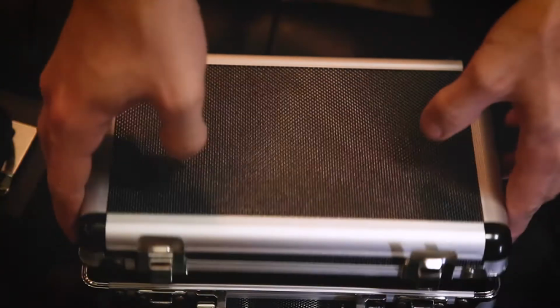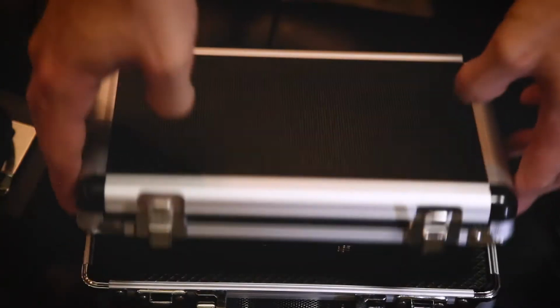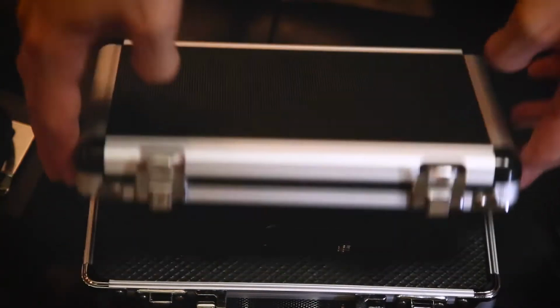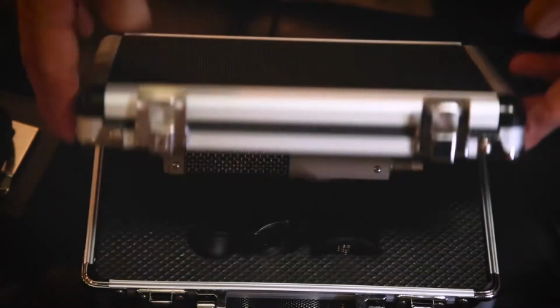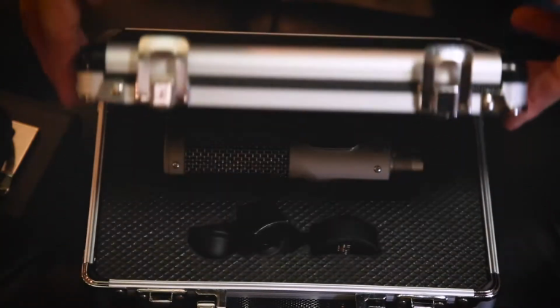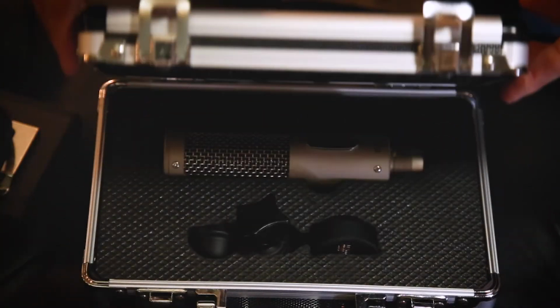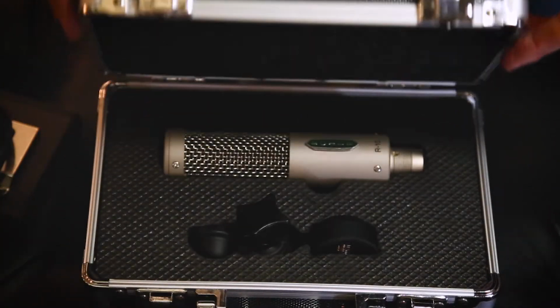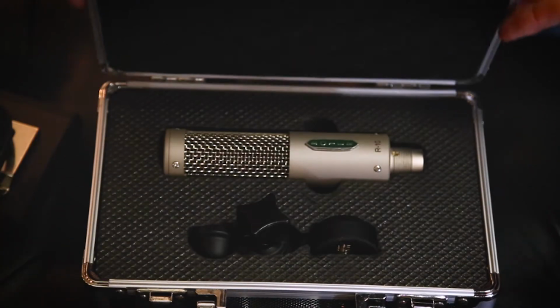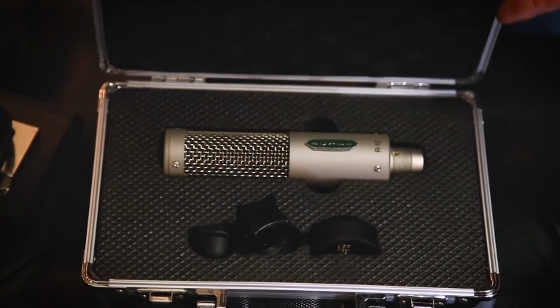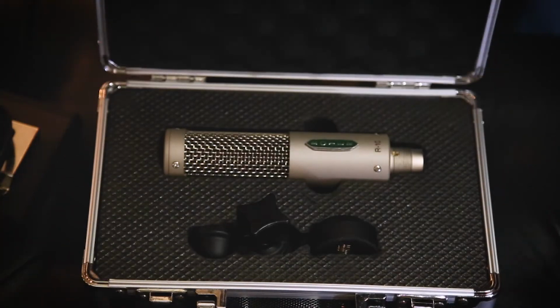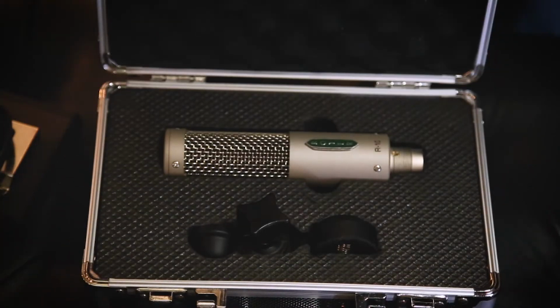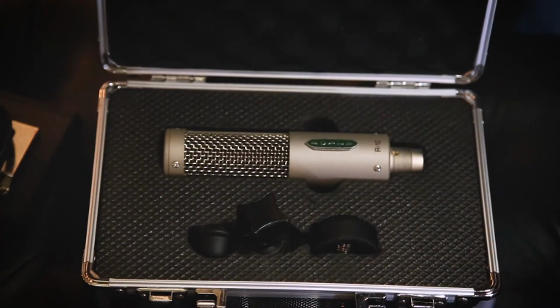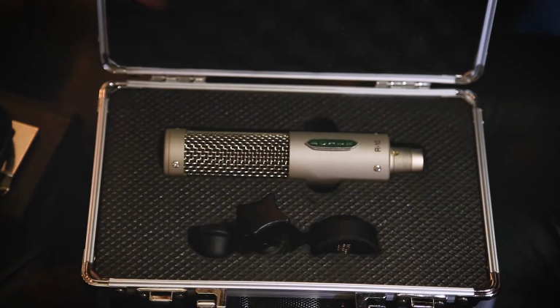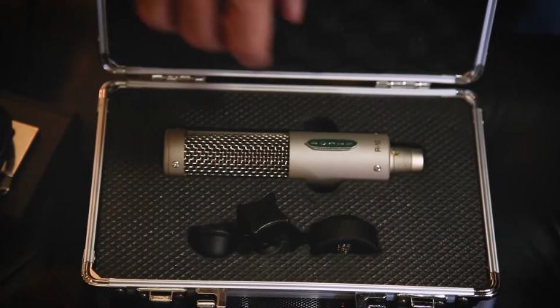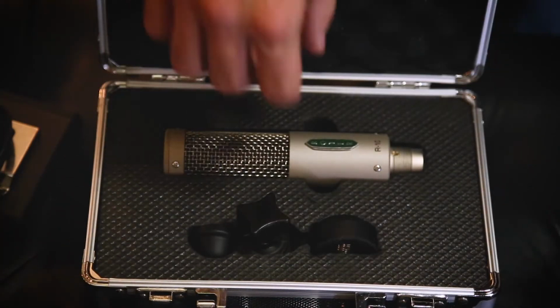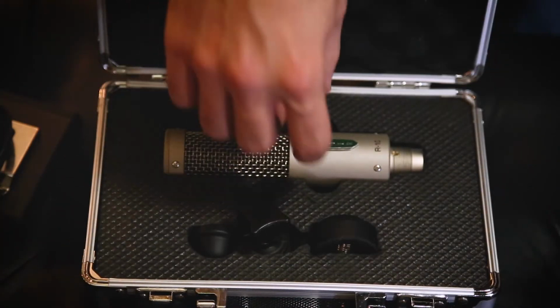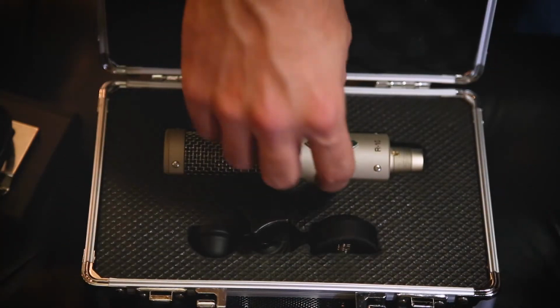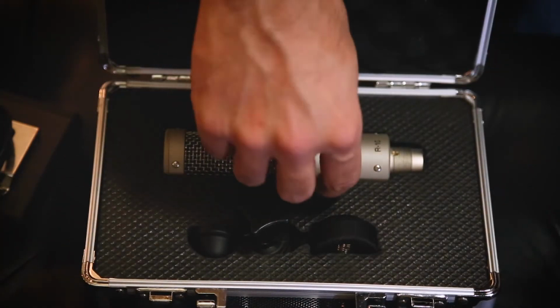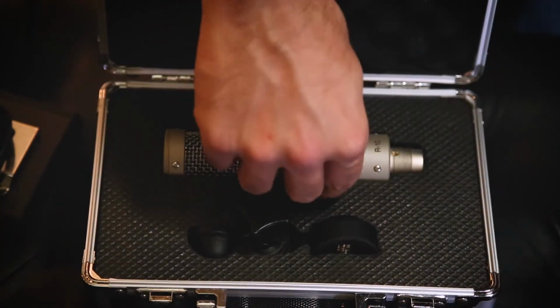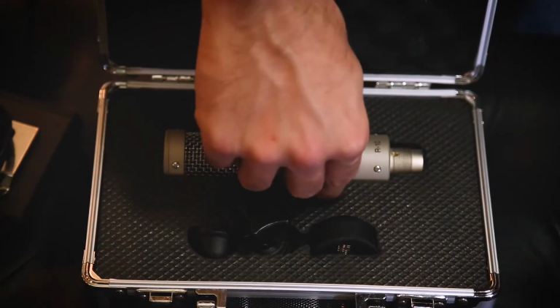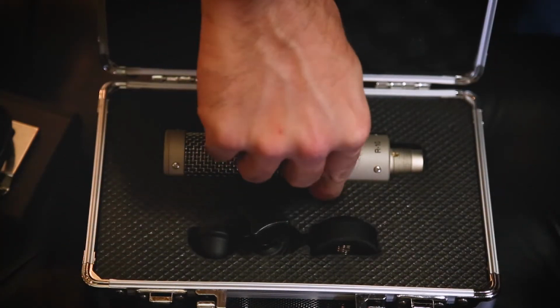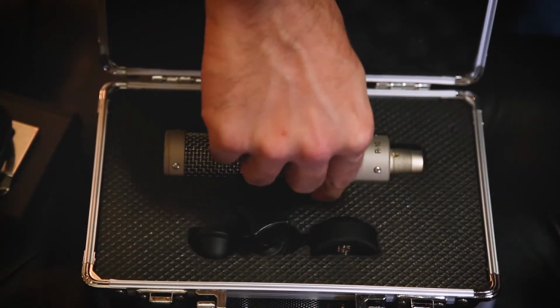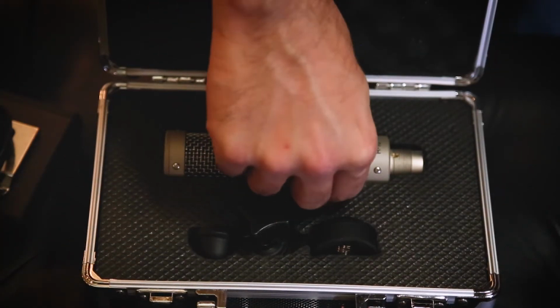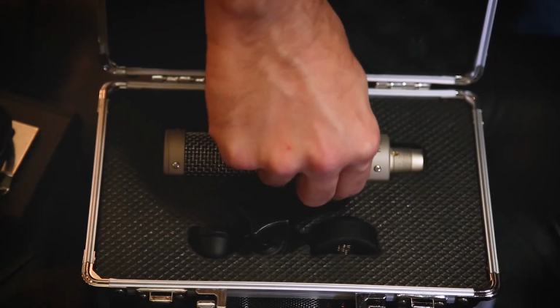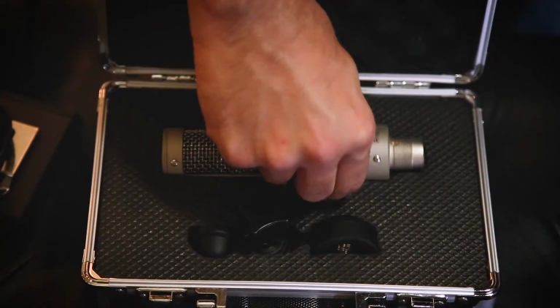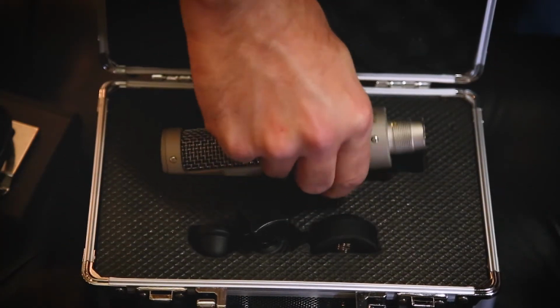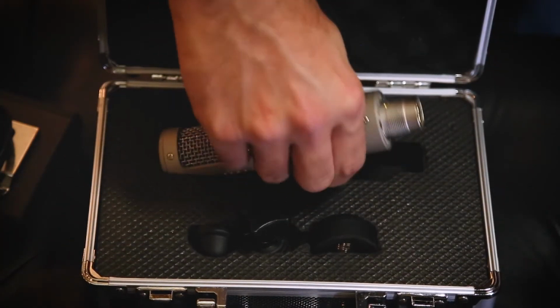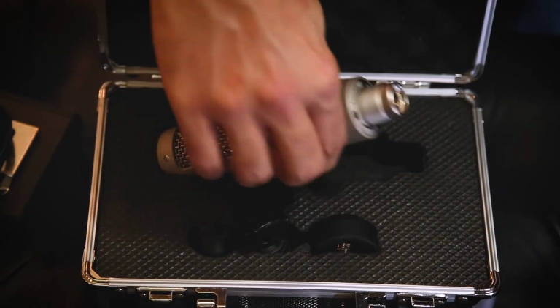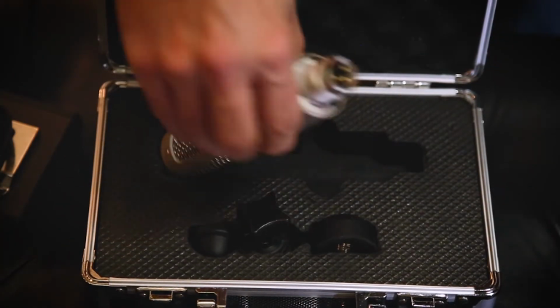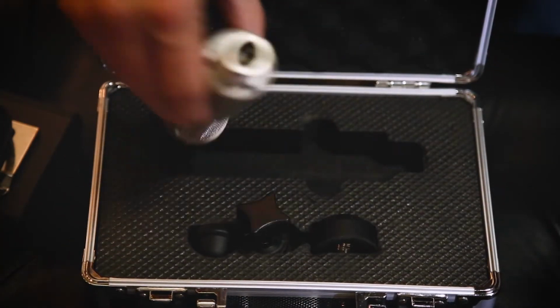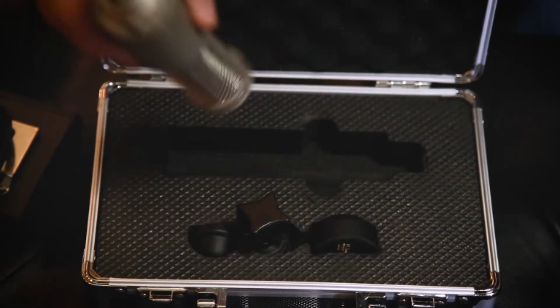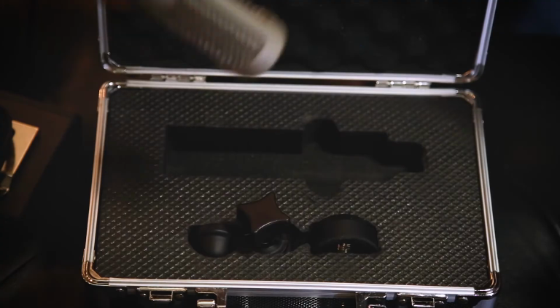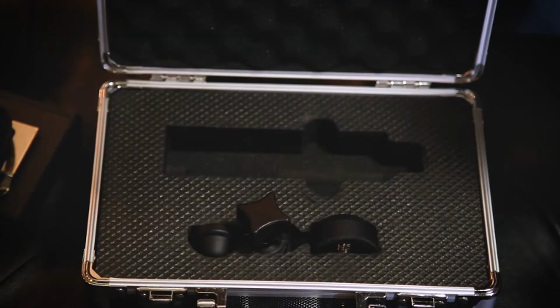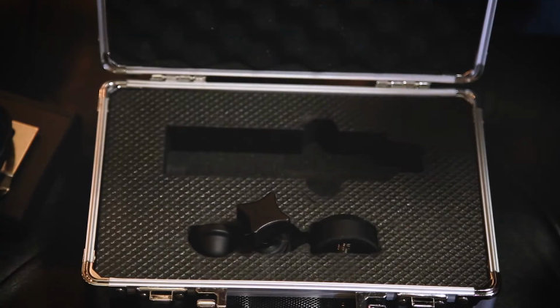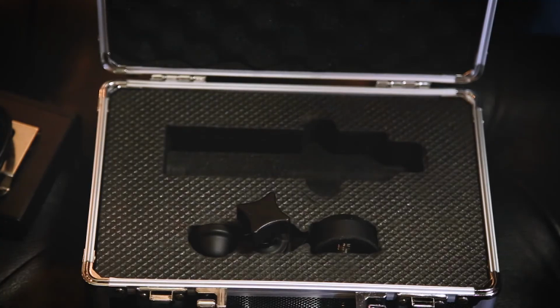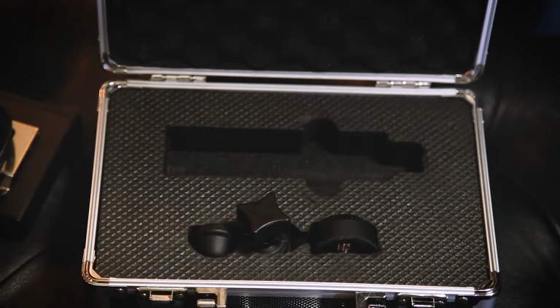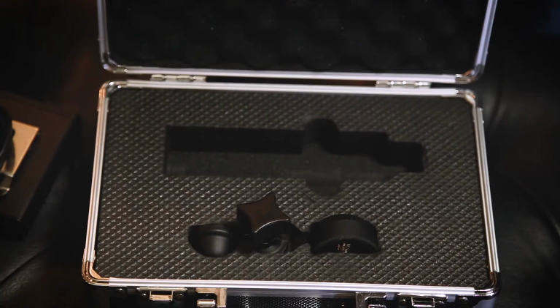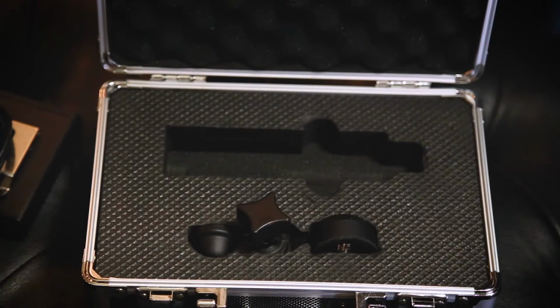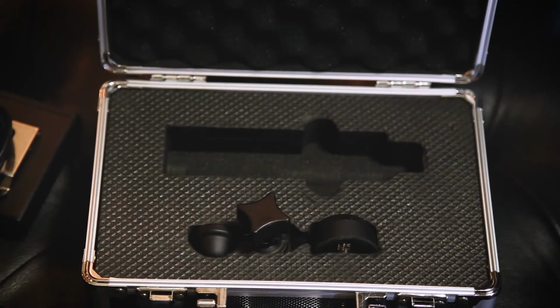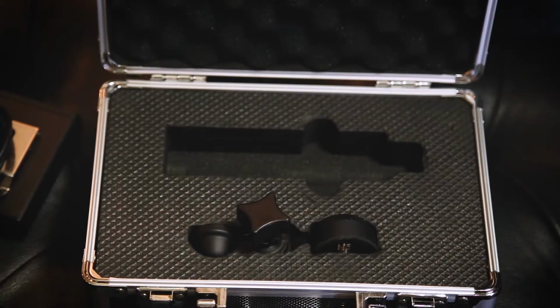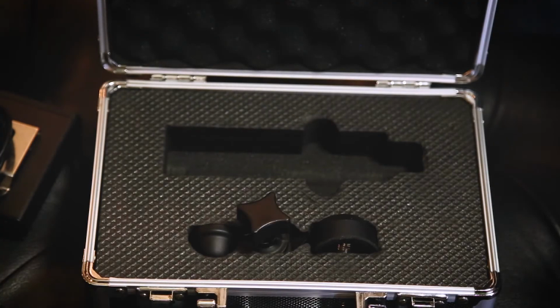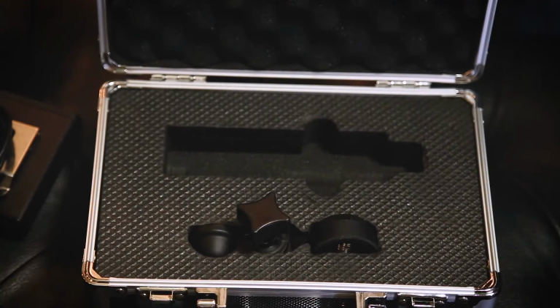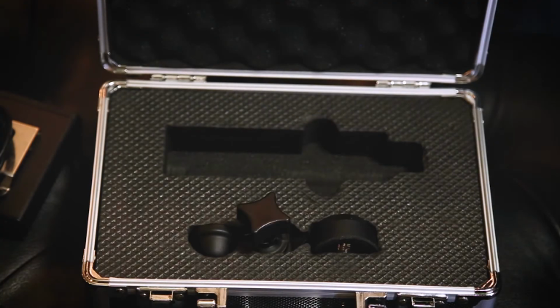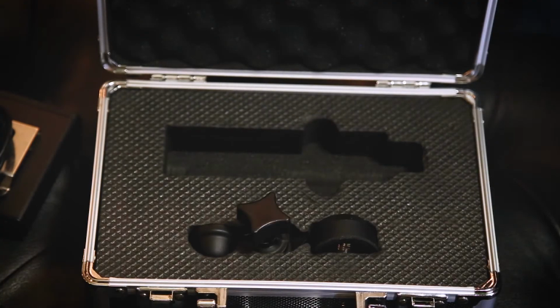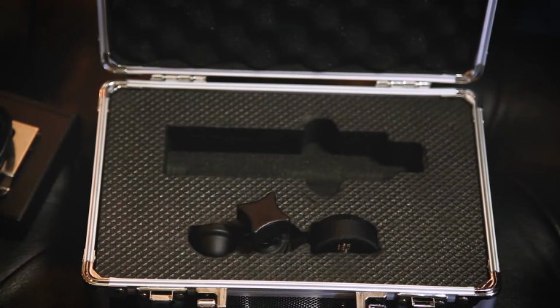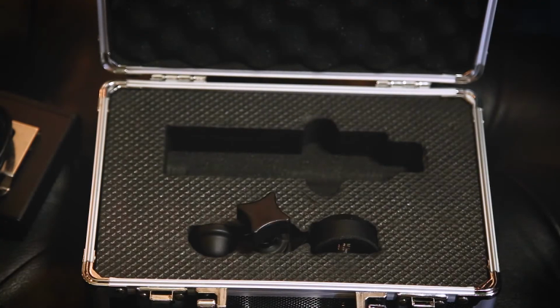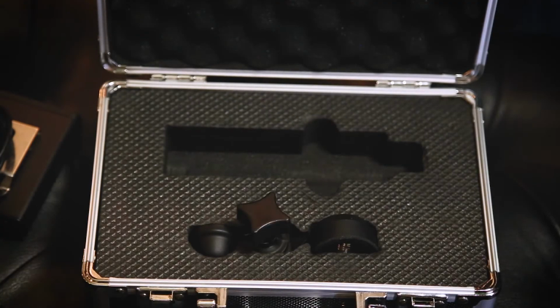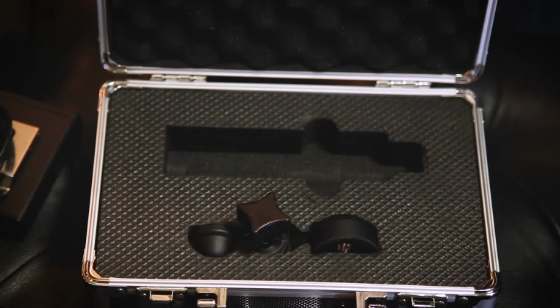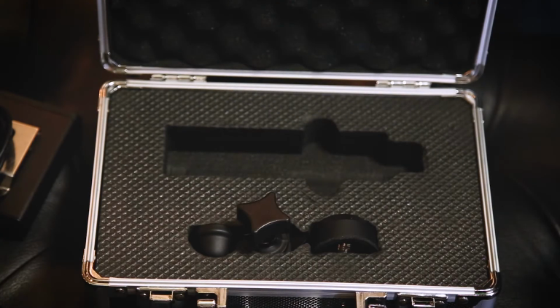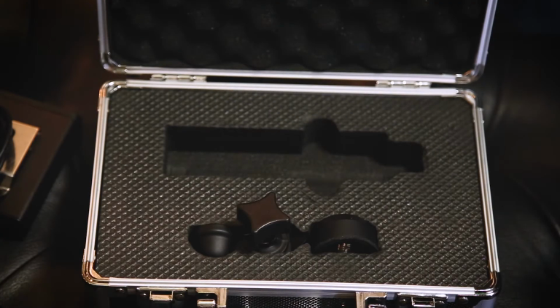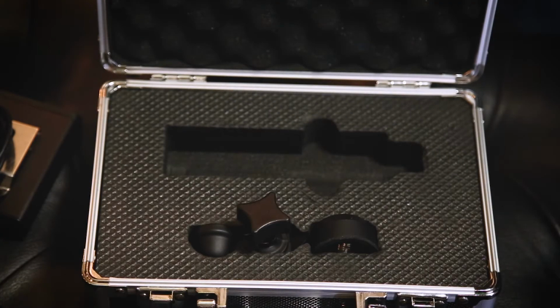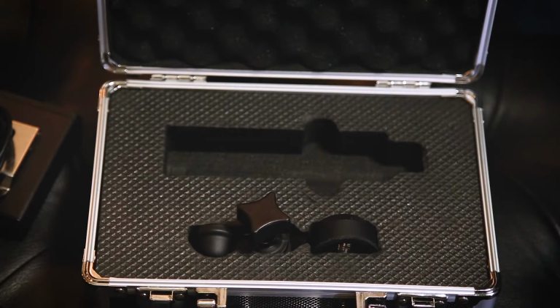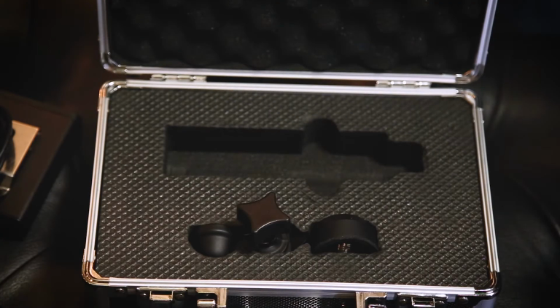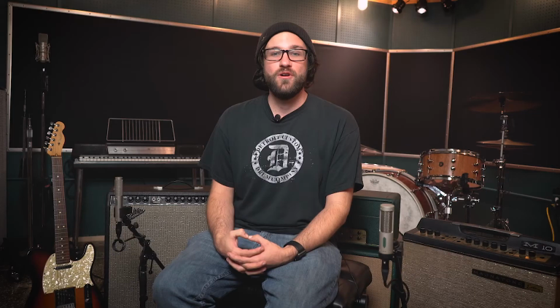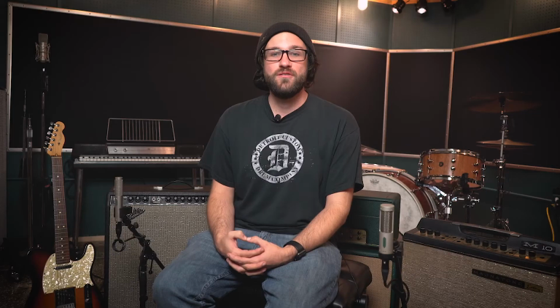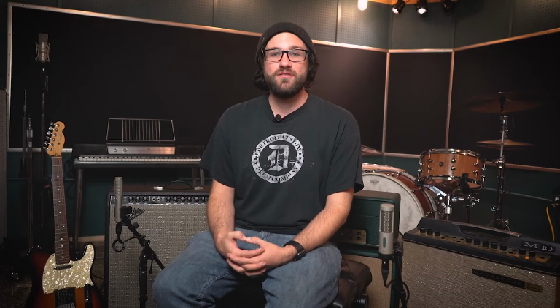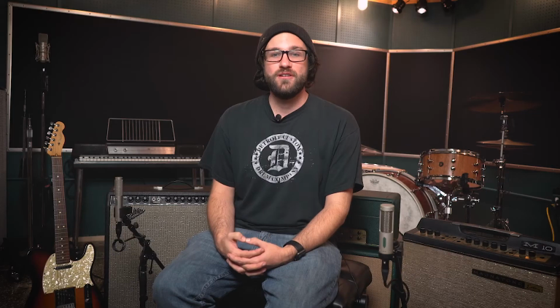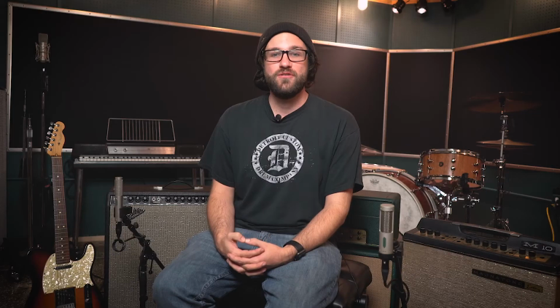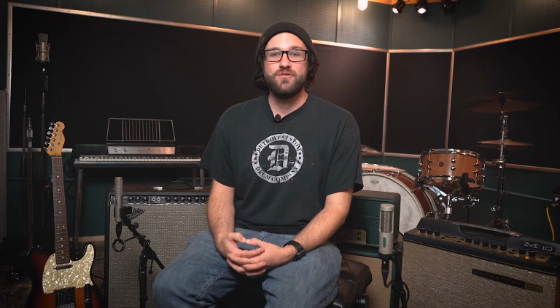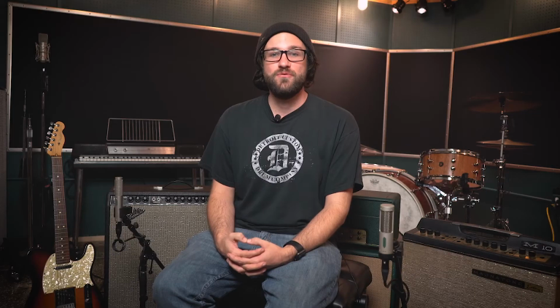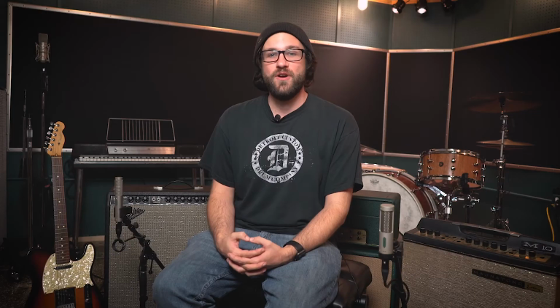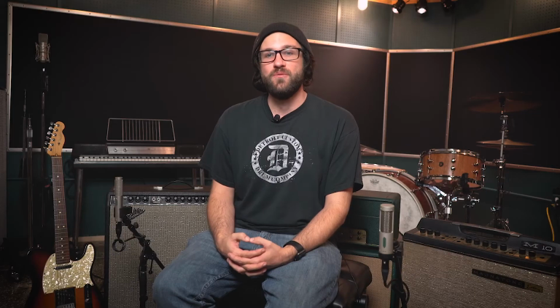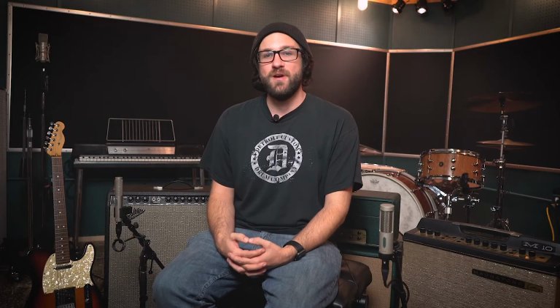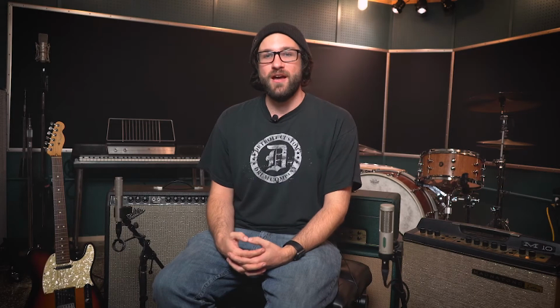Included with the R-10 is a road ready case, a proprietary mic clip, and Royer's signature felt bag.